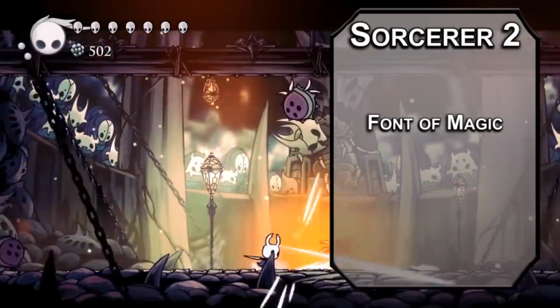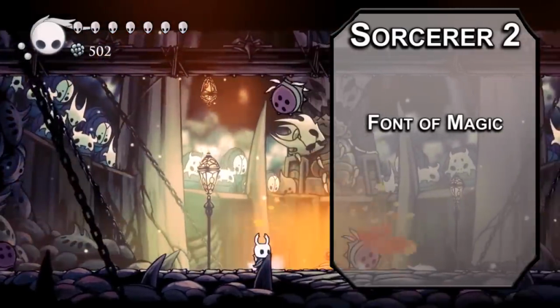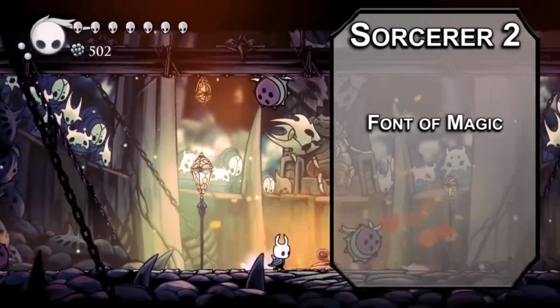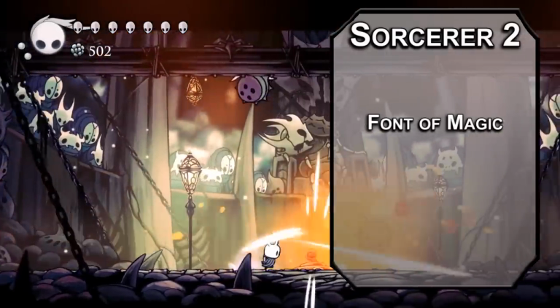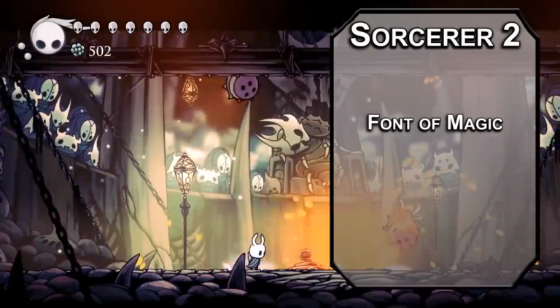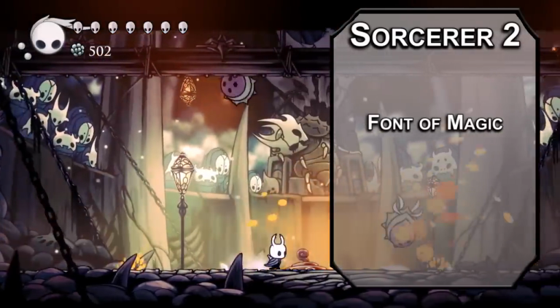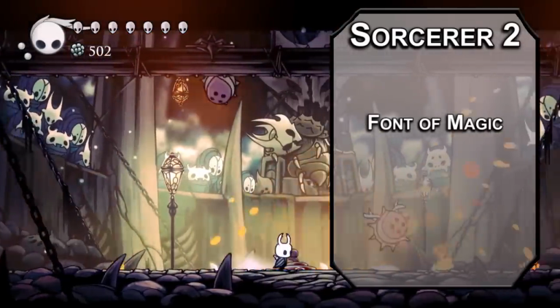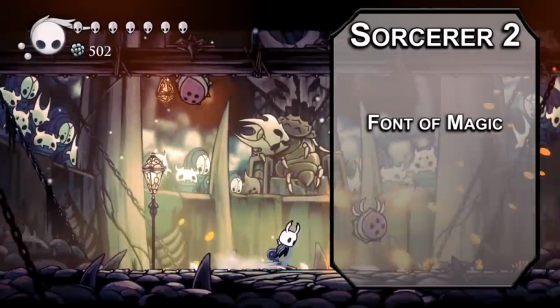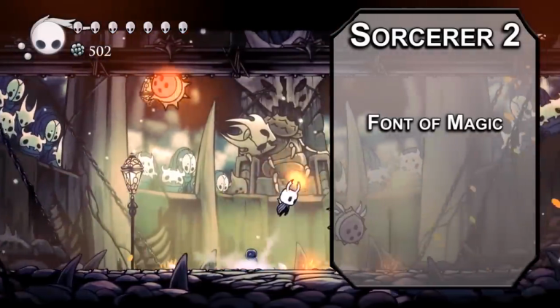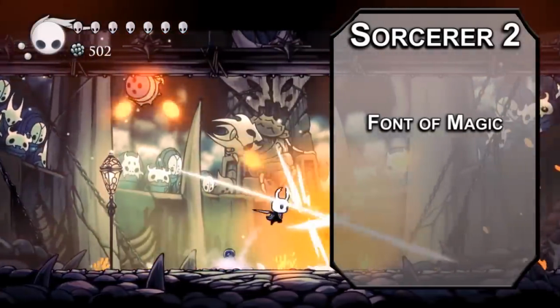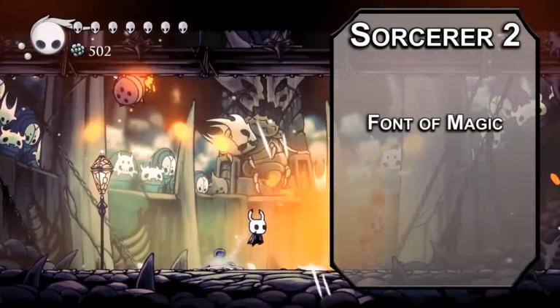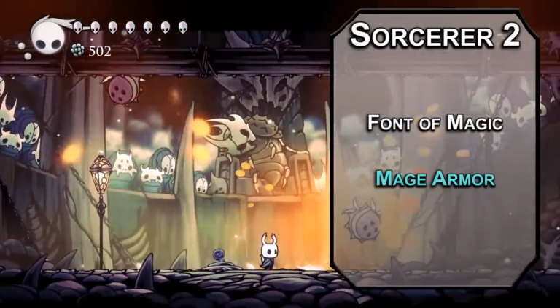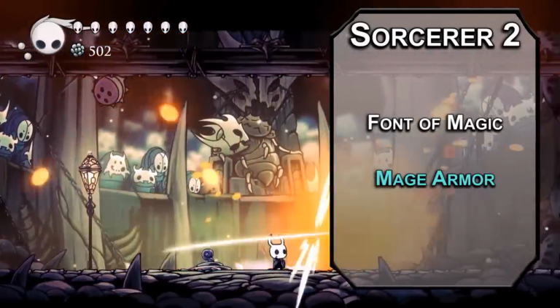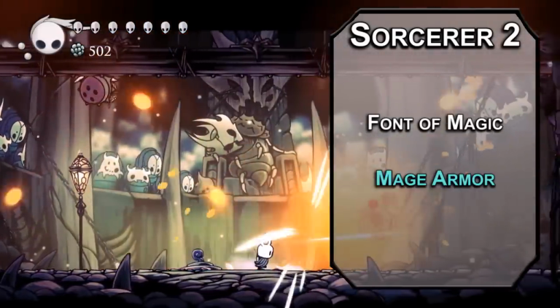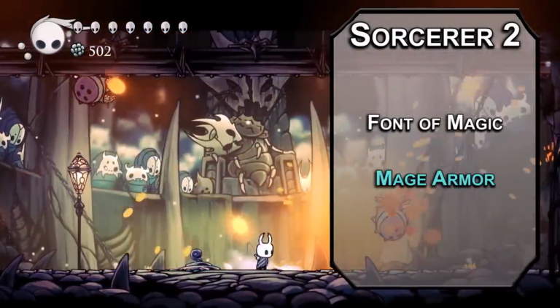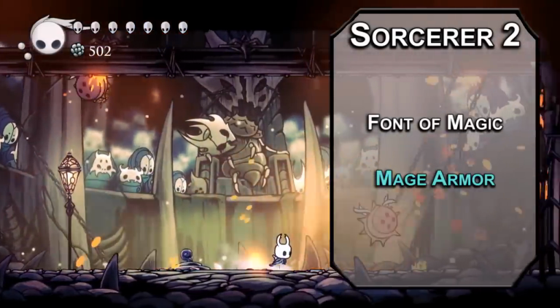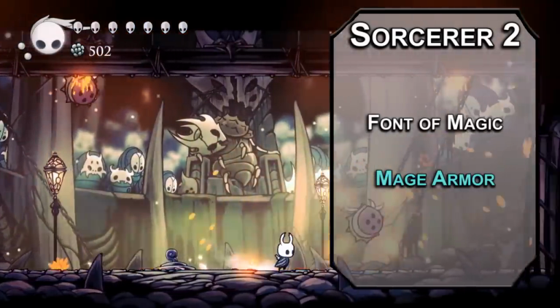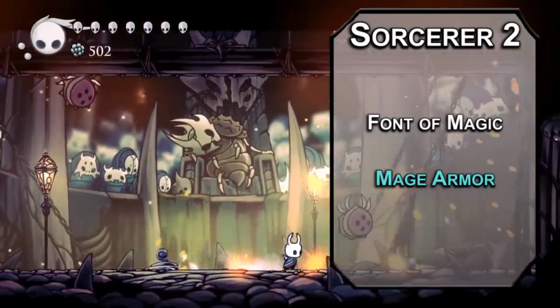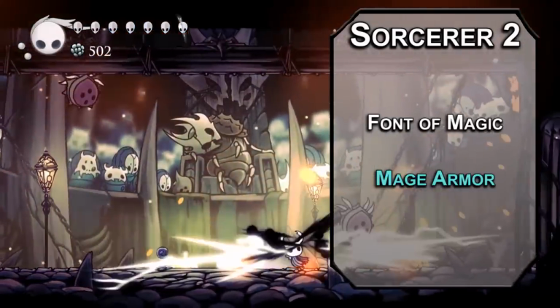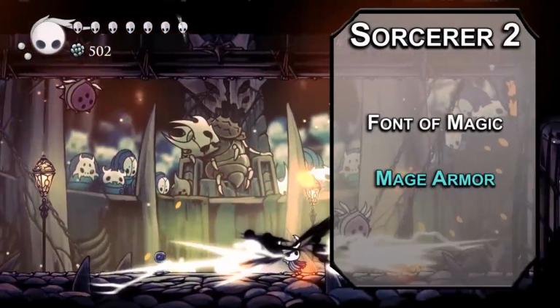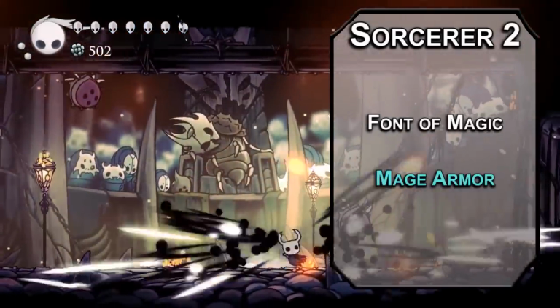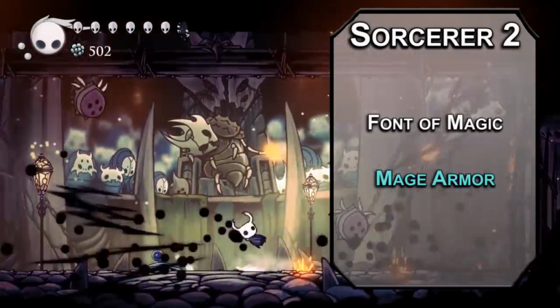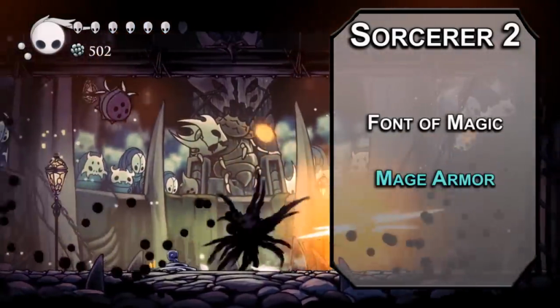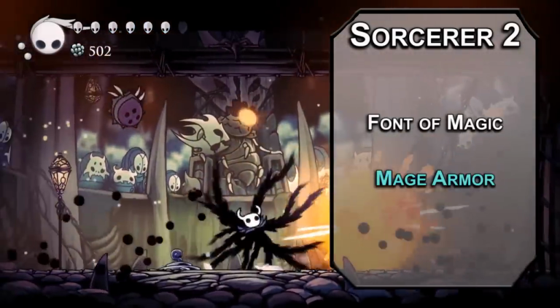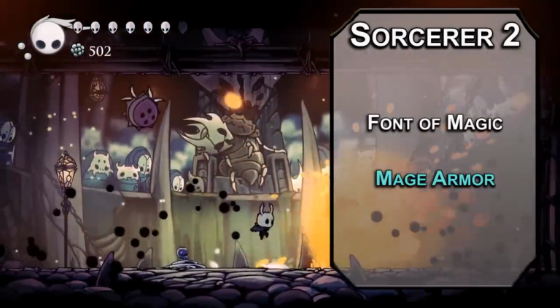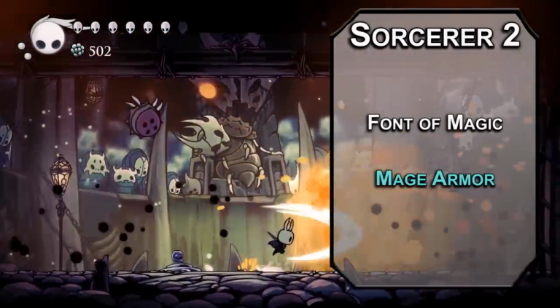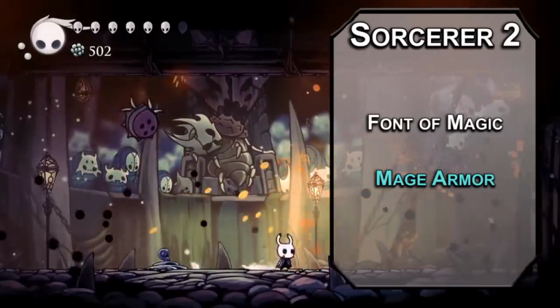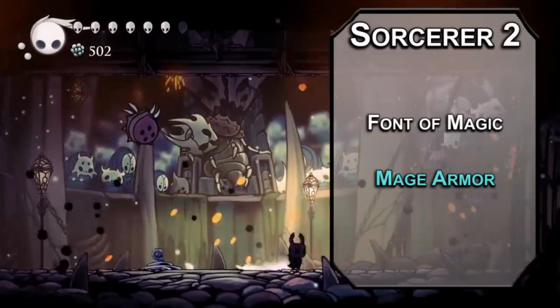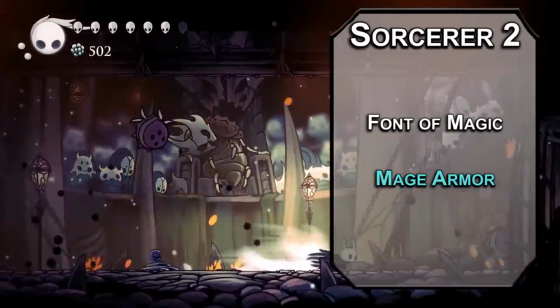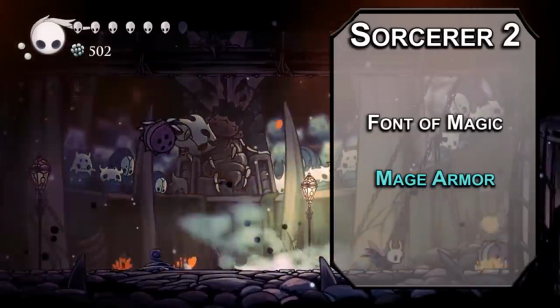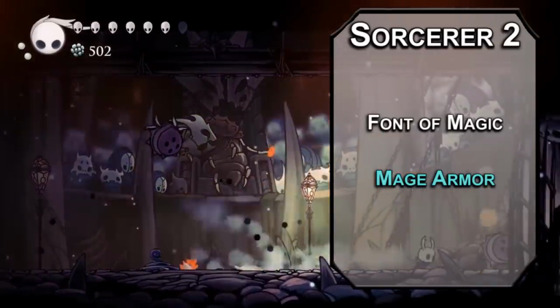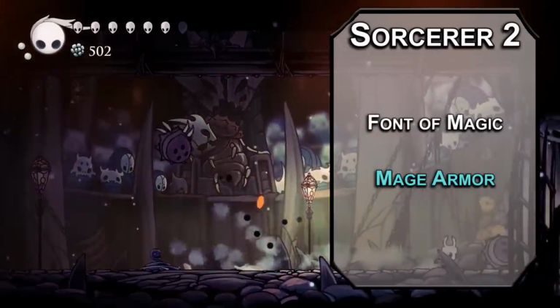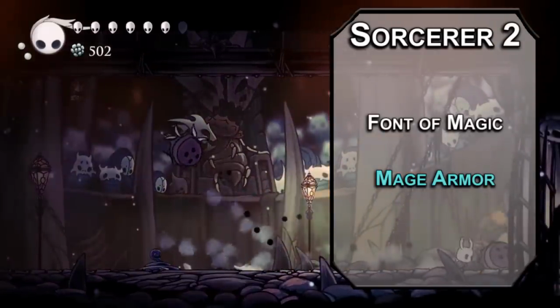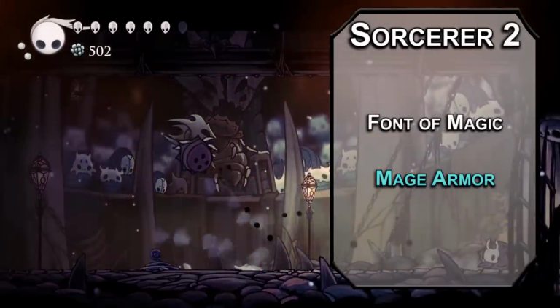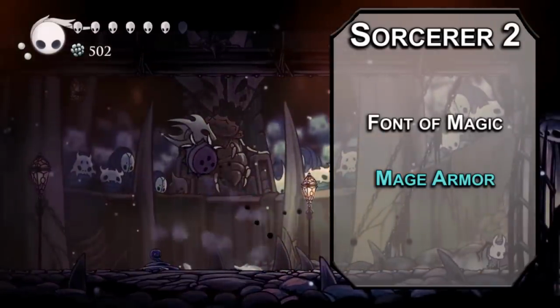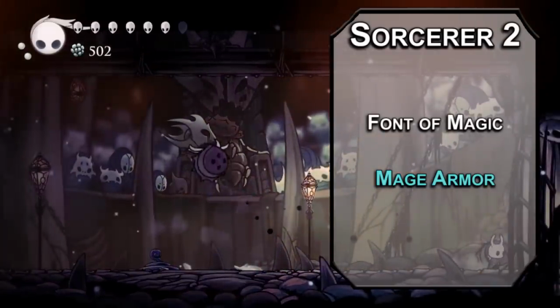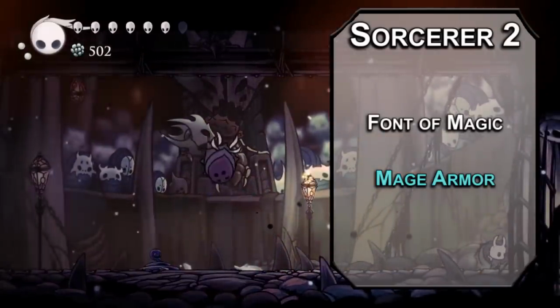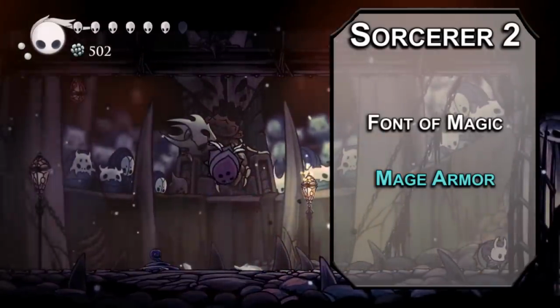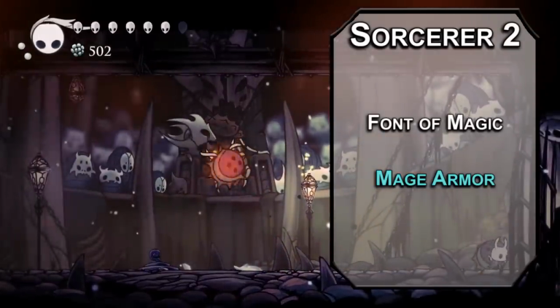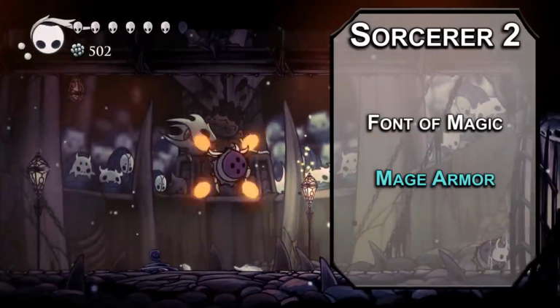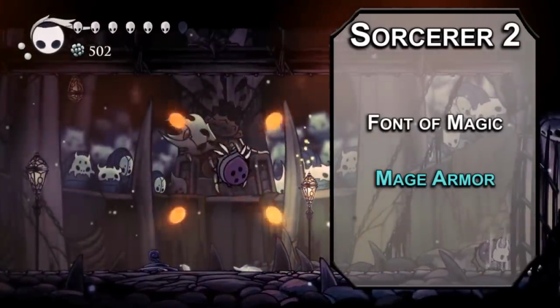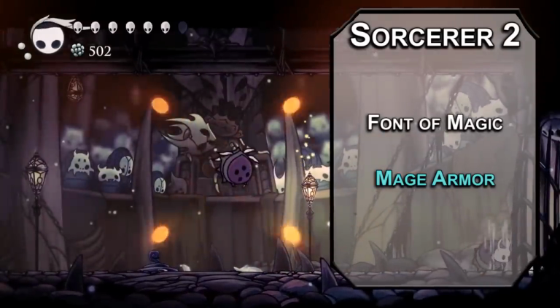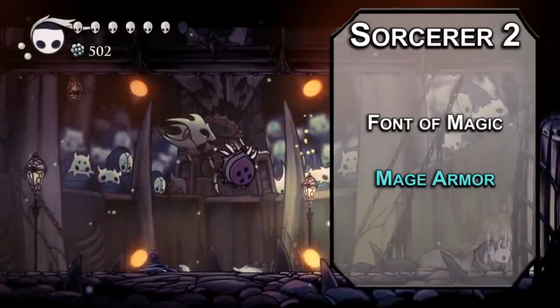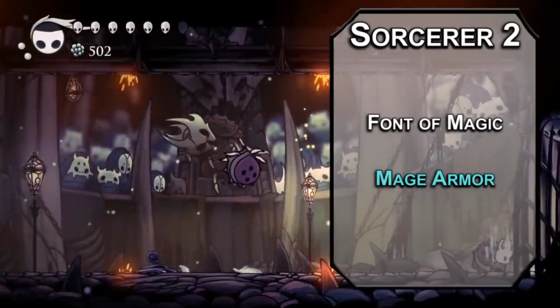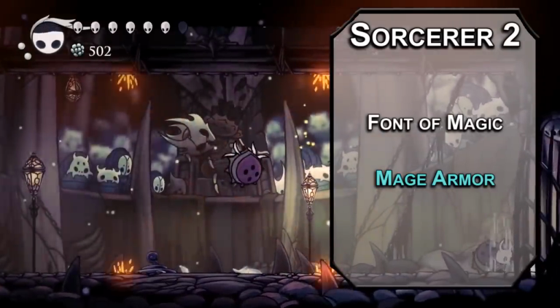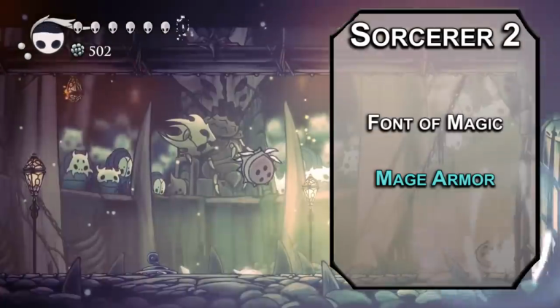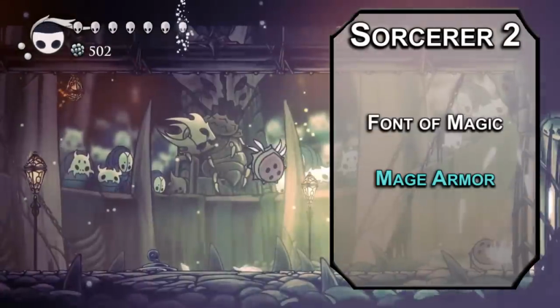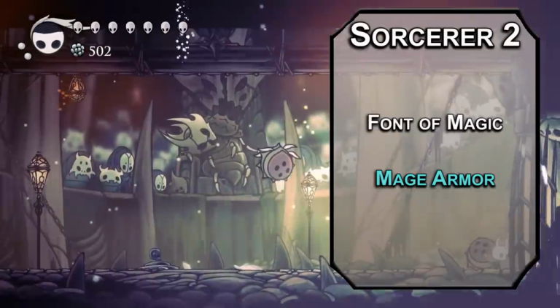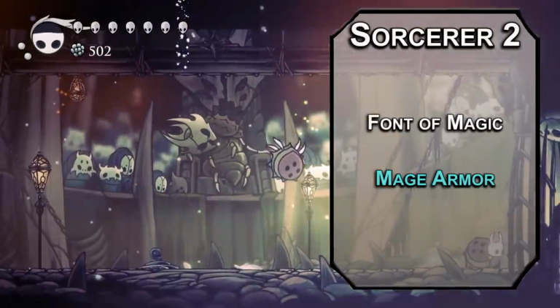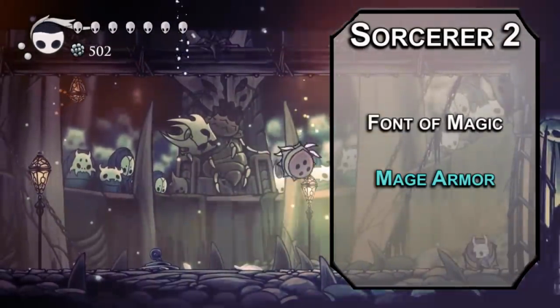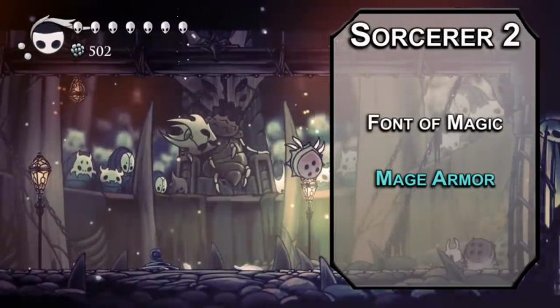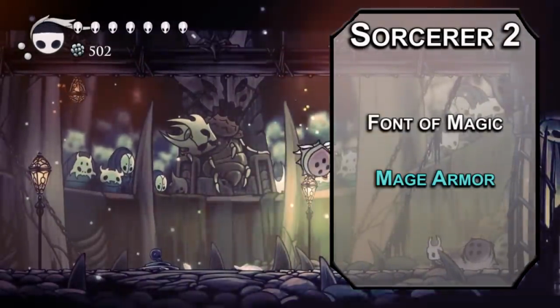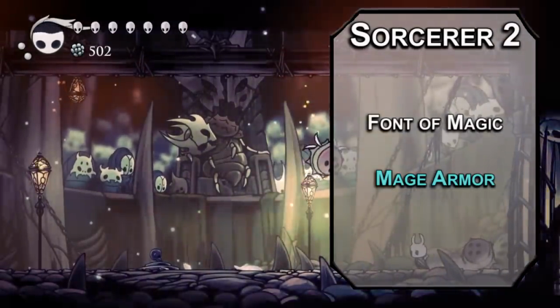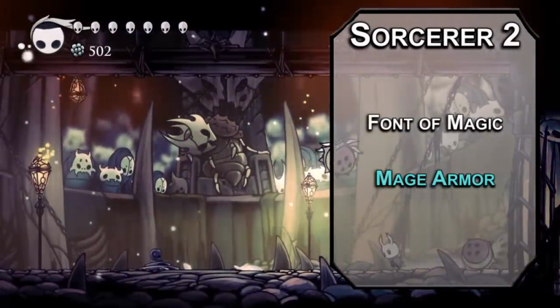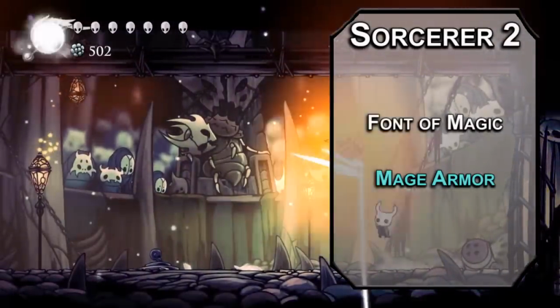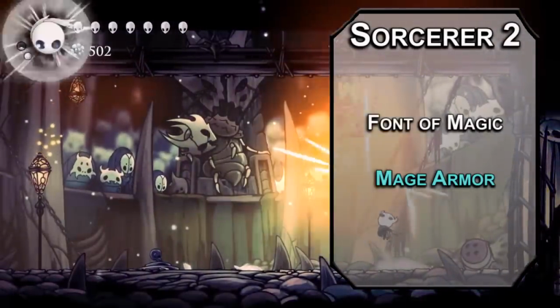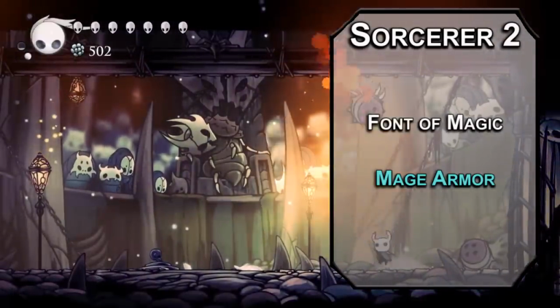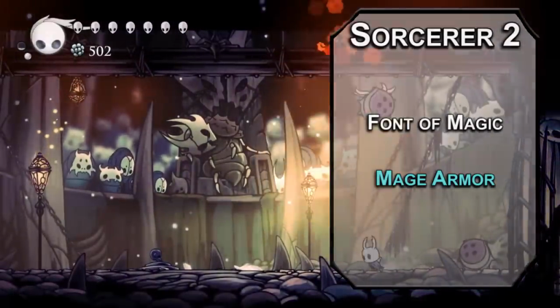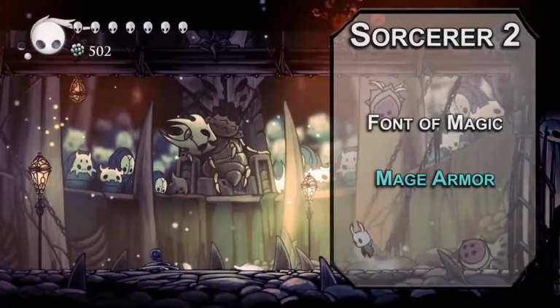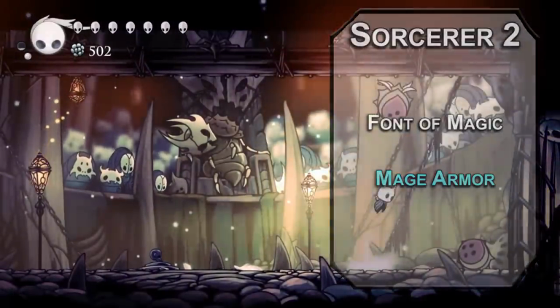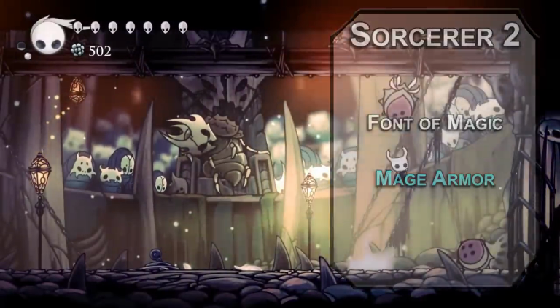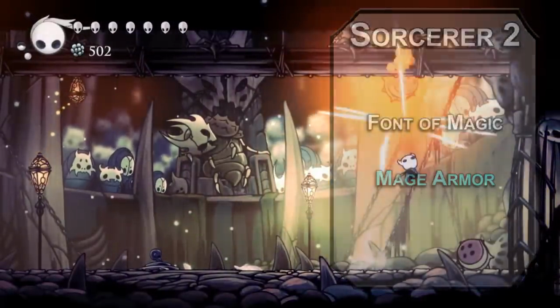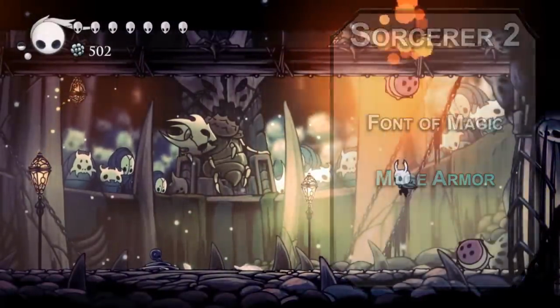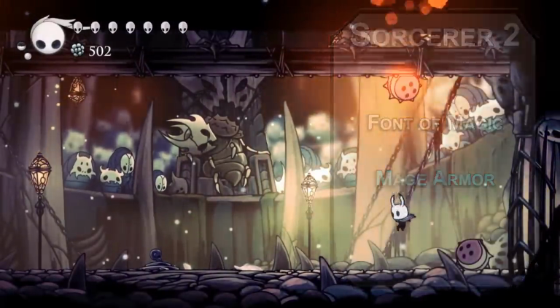Feel free to cast Warlock spells with Sorcerer slots and Sorcerer spells with Warlock slots. Second-level Sorcerers get a Font of Magic with Sorcerer points you can use to recover spell slots — you can also melt your Sorcerer spells down into Sorcerer points if you'd rather. Mage Armor makes your AC 13 plus your Dexterity modifier for 8 hours to keep you a little bit safer out in those spooky caverns.